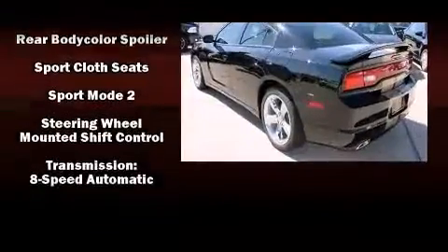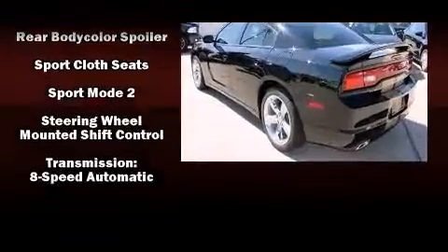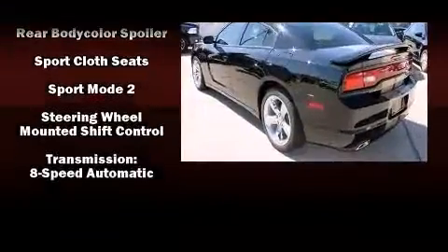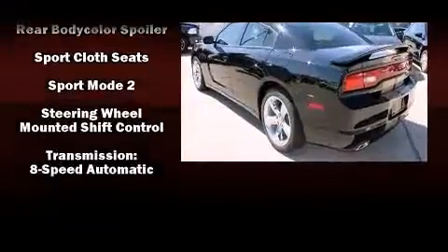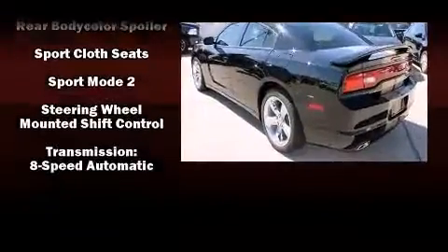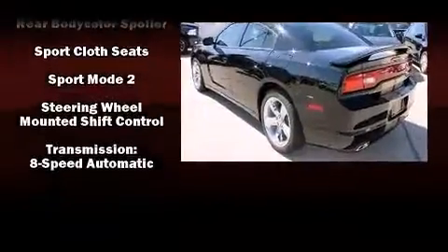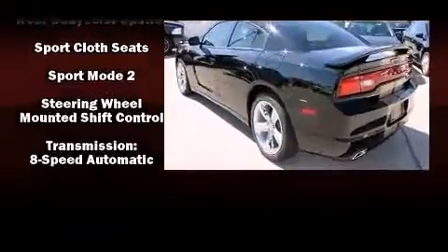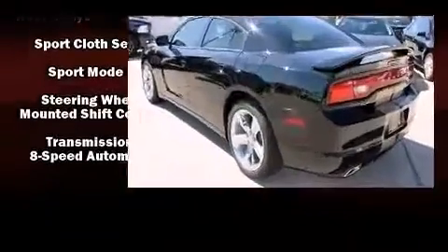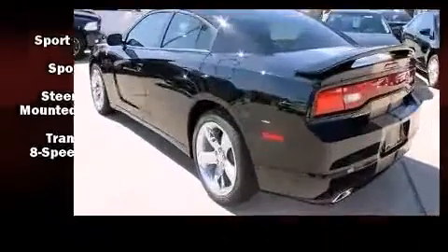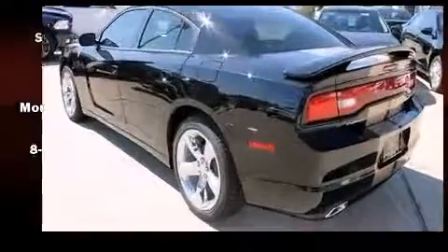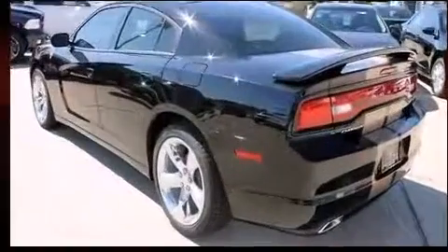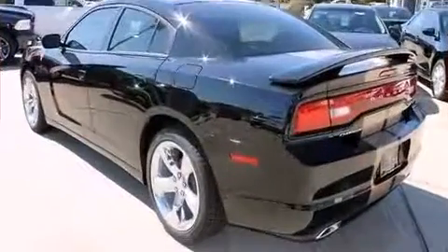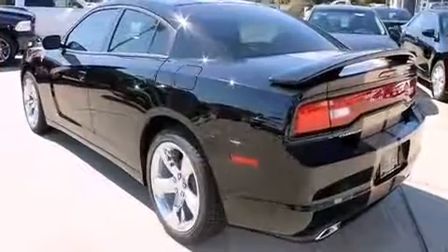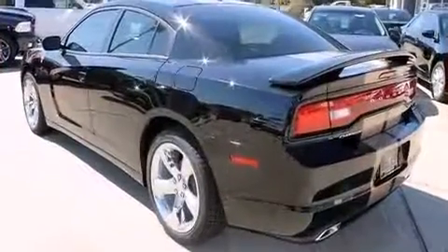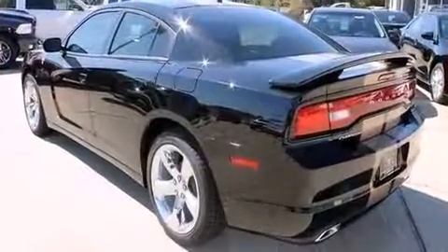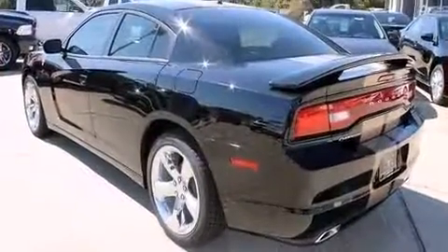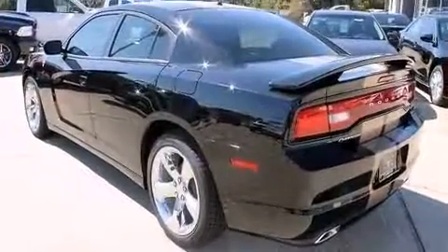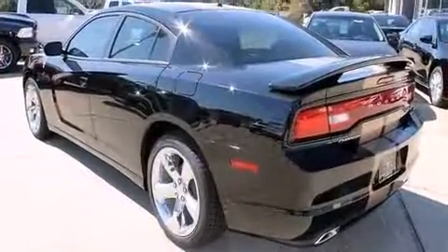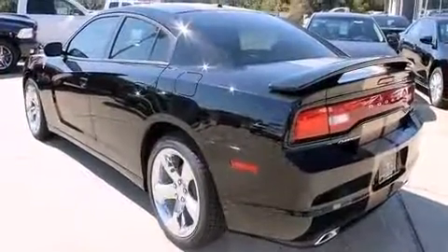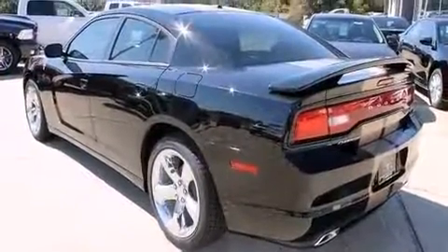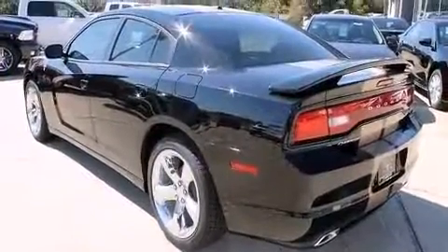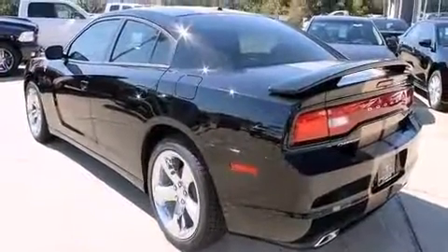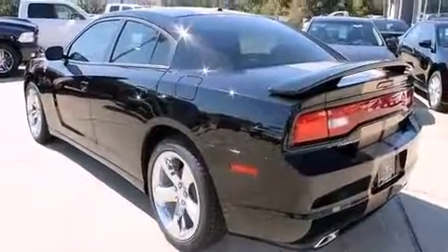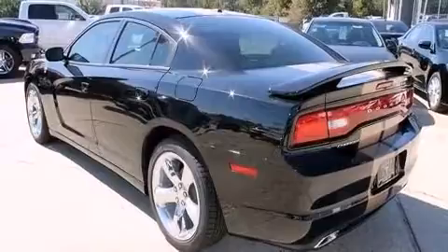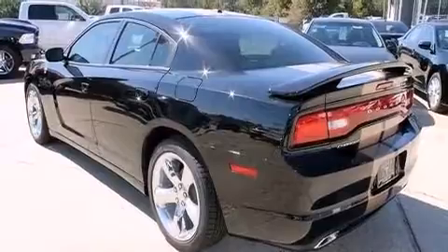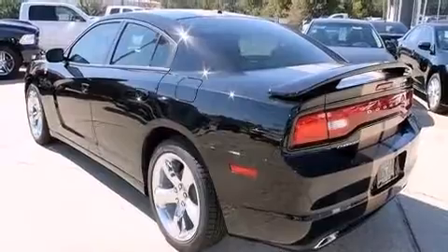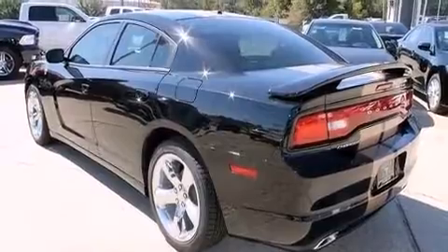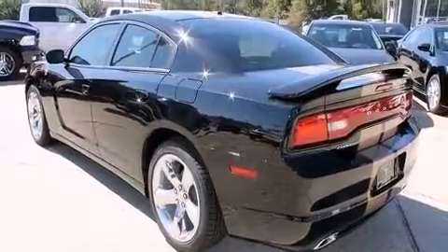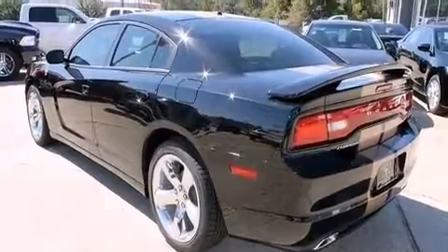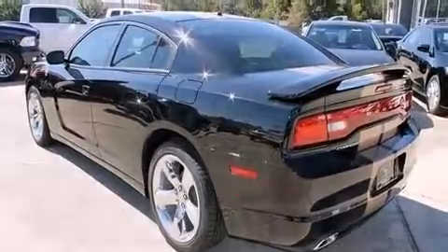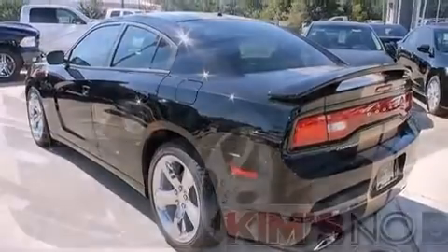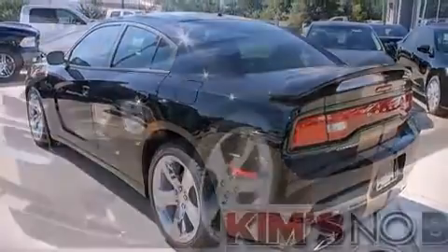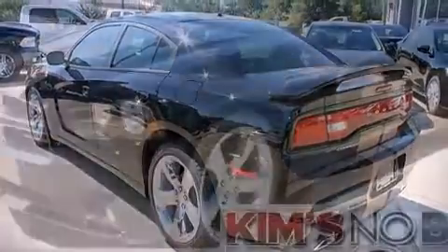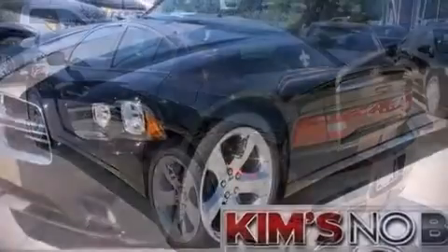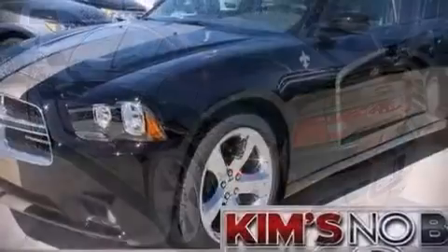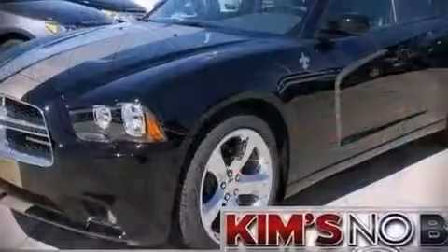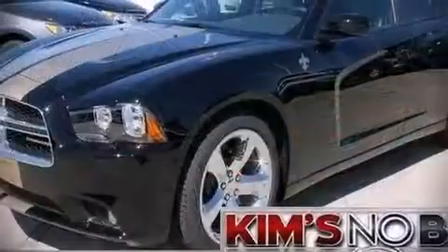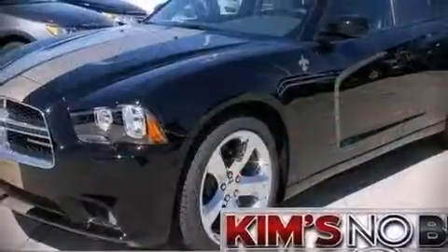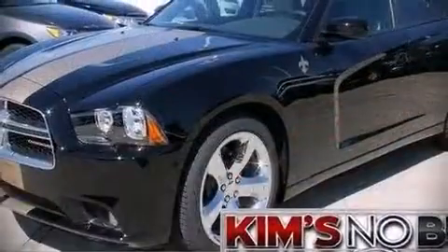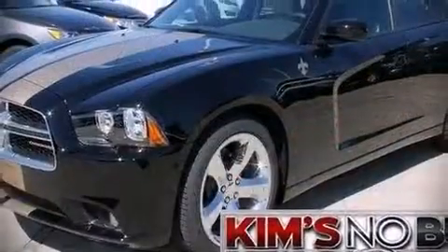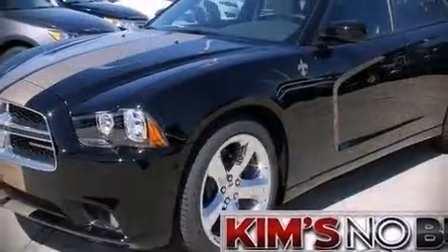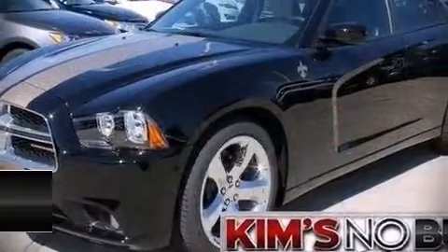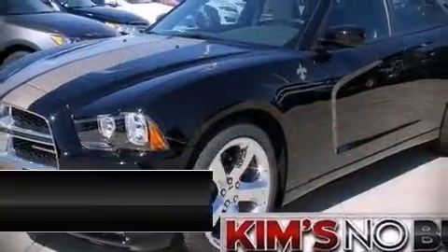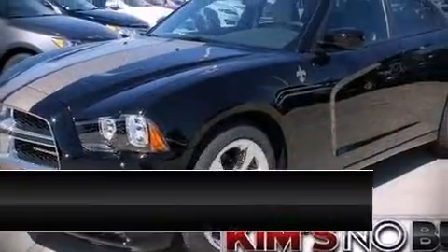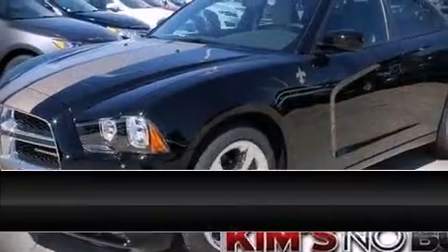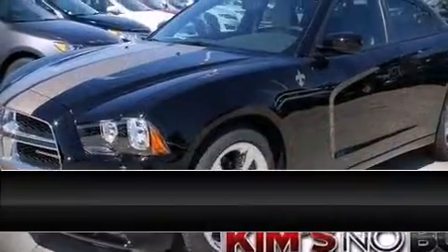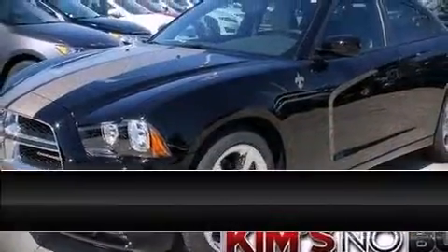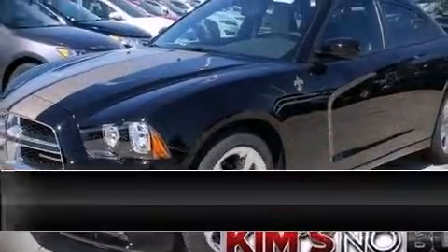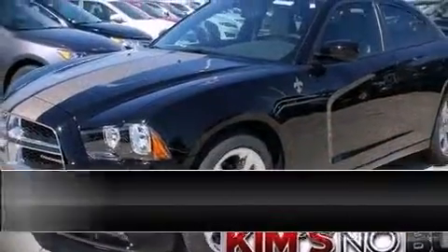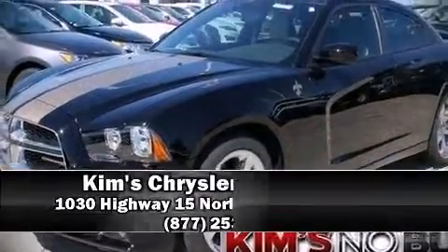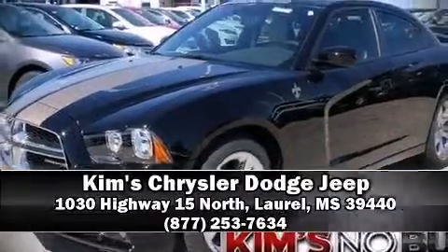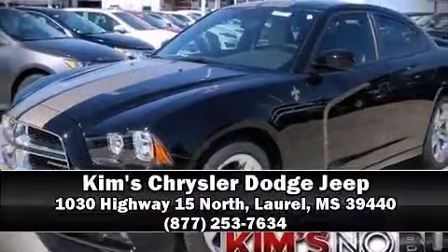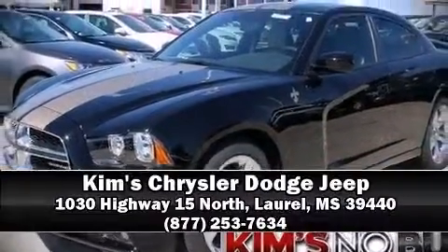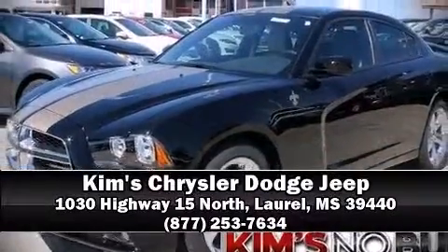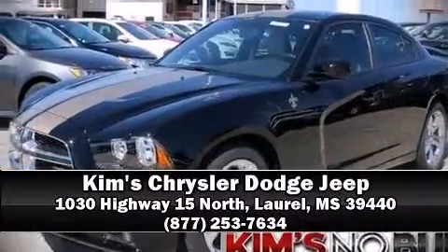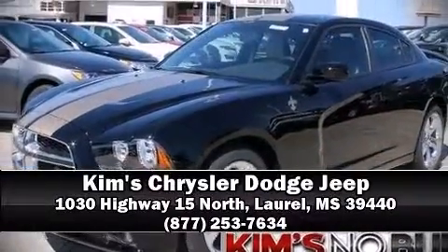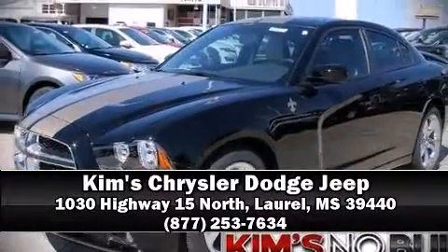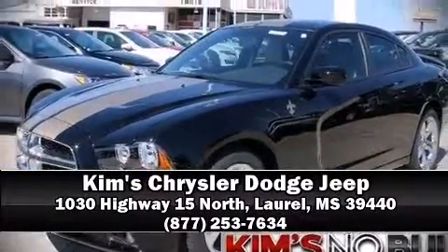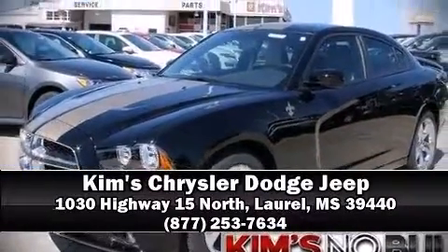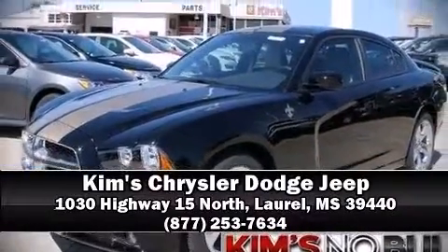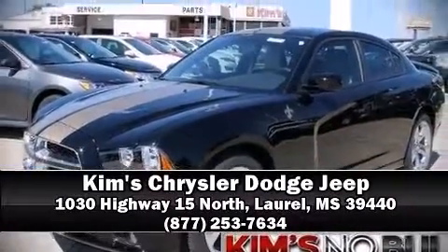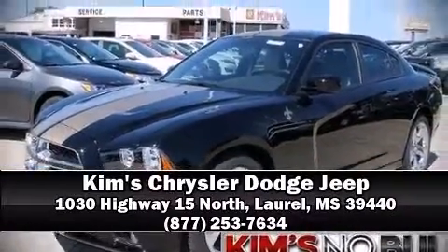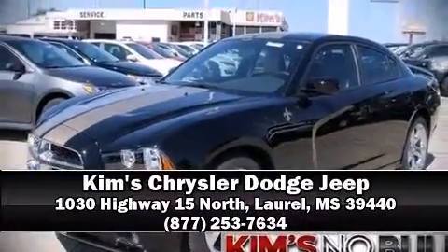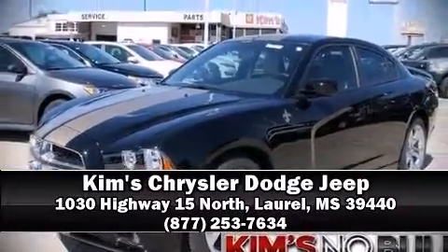assured that you and your passengers will experience top-tier protection. Please don't hesitate to give us a call.